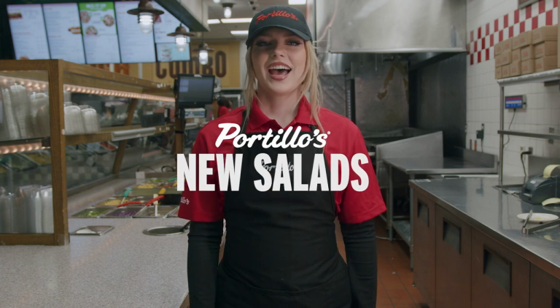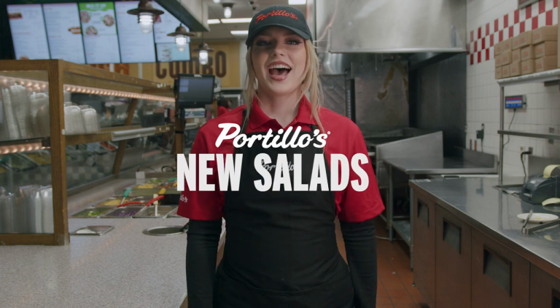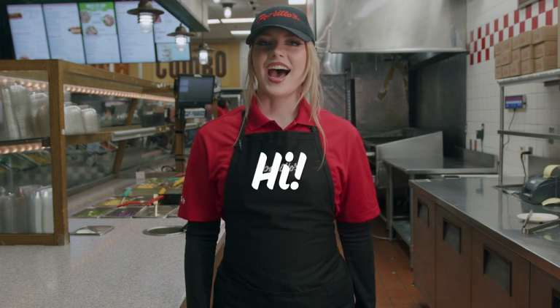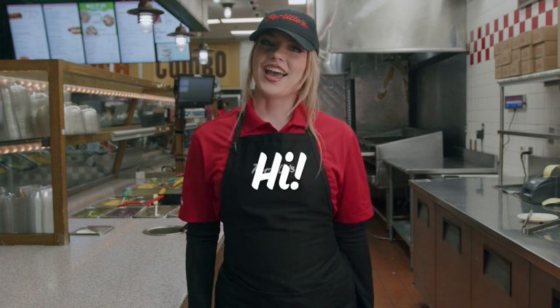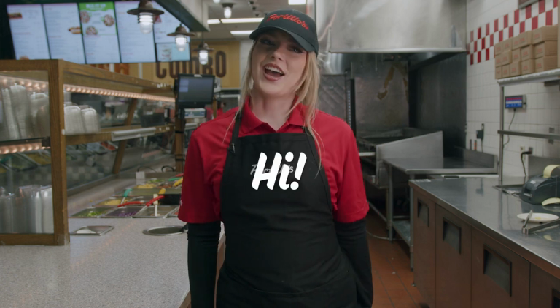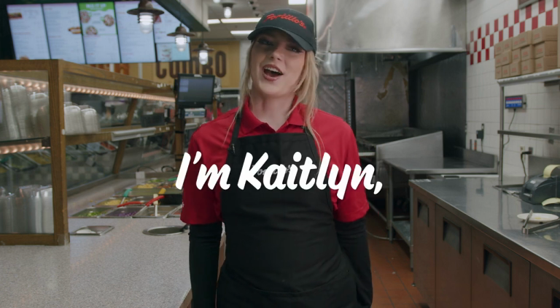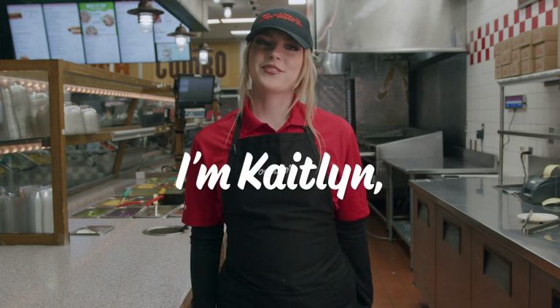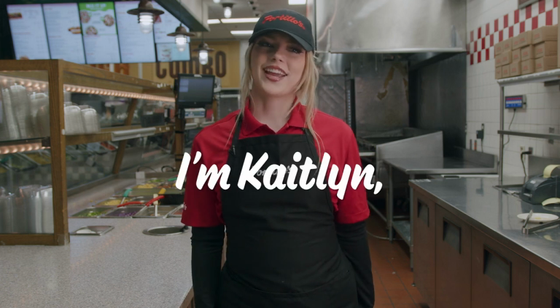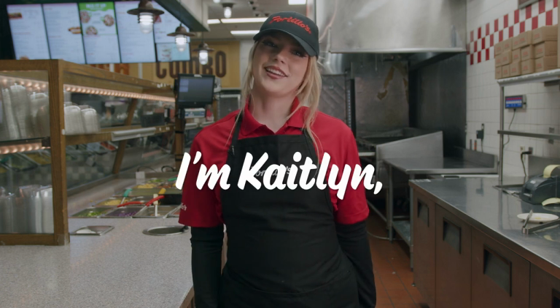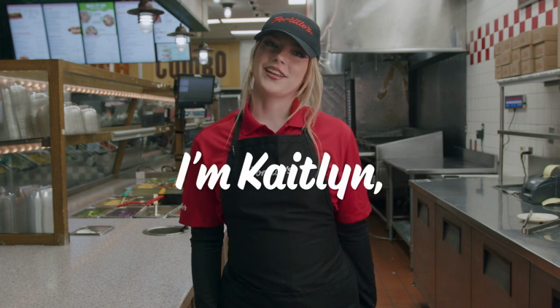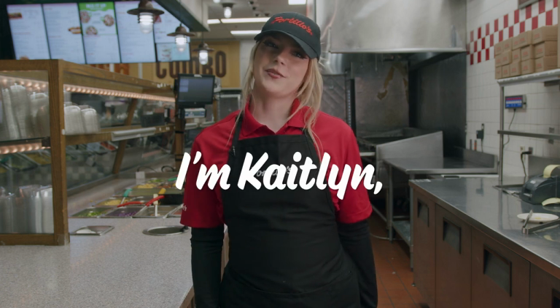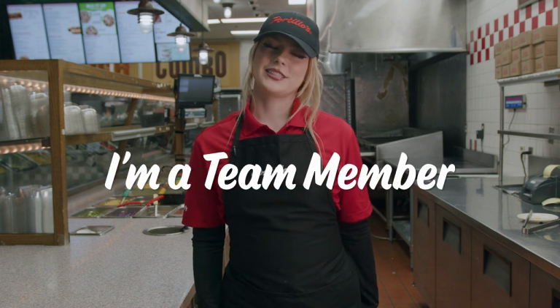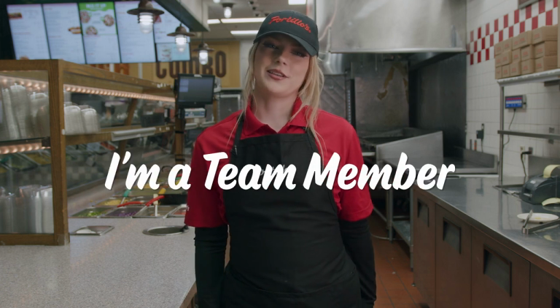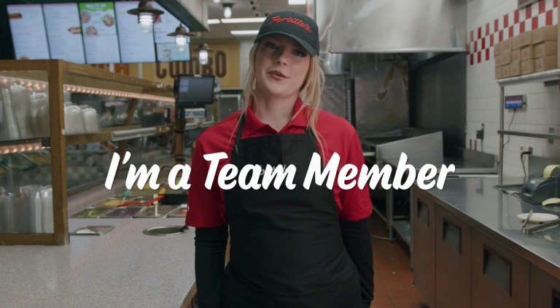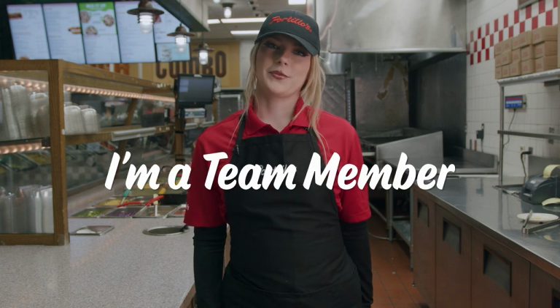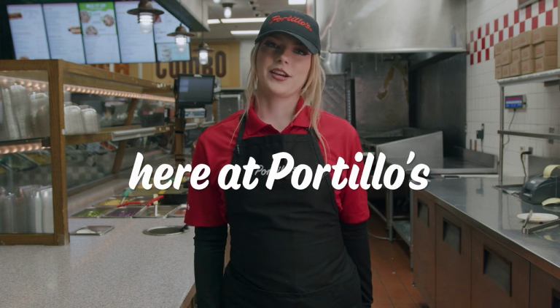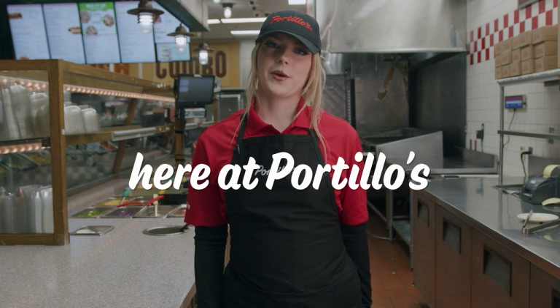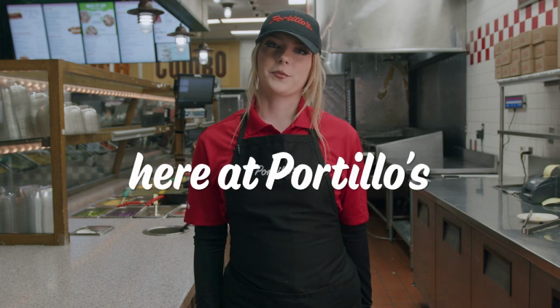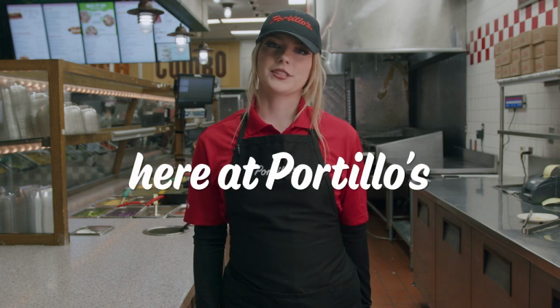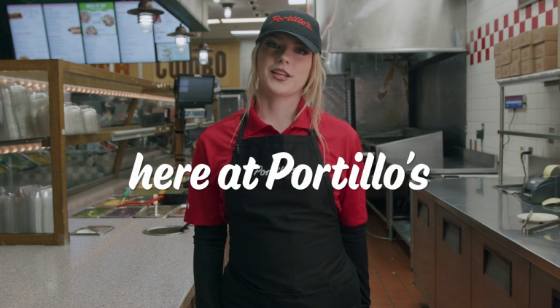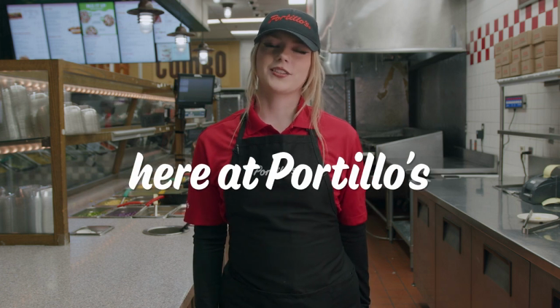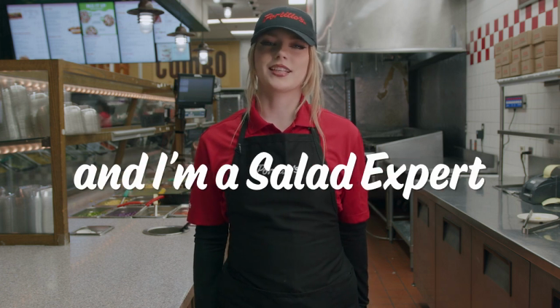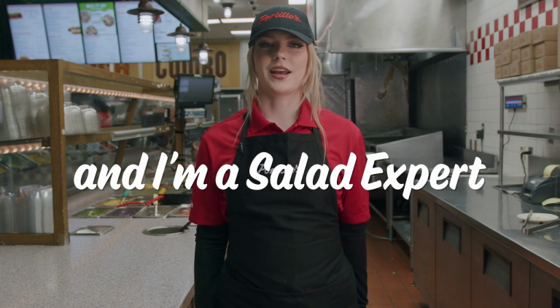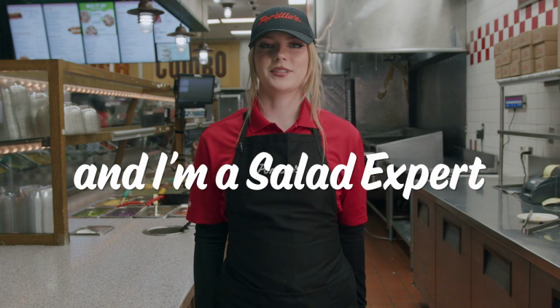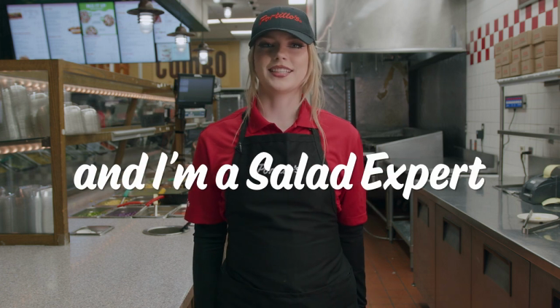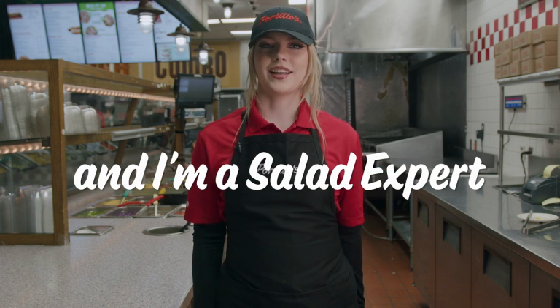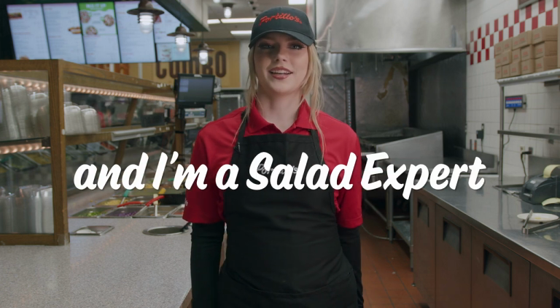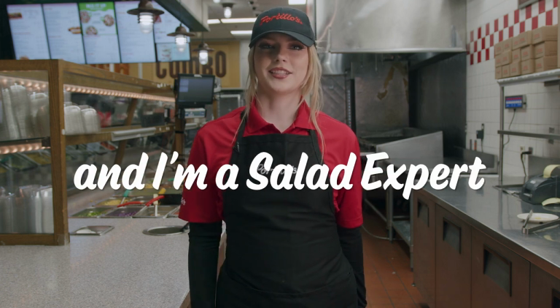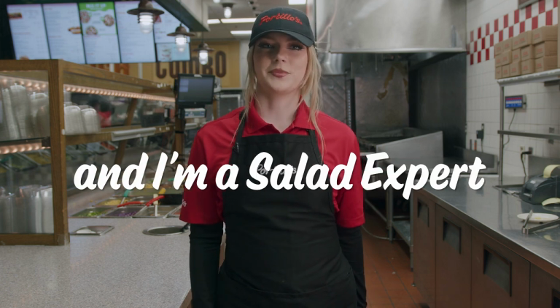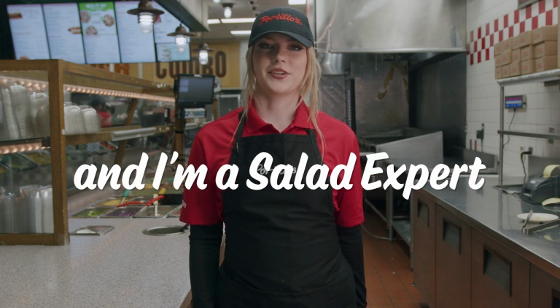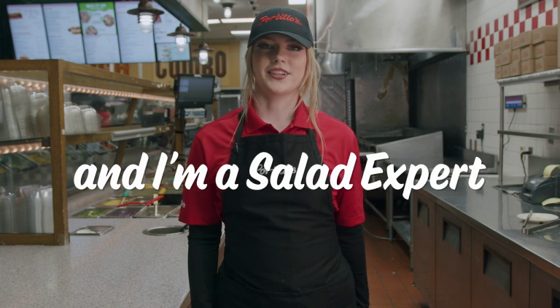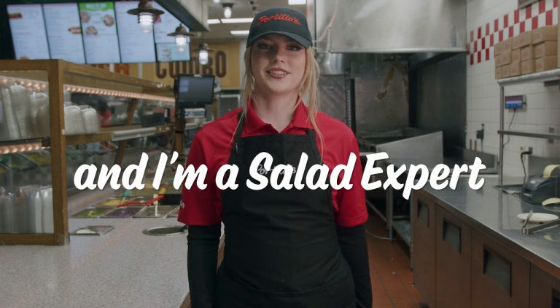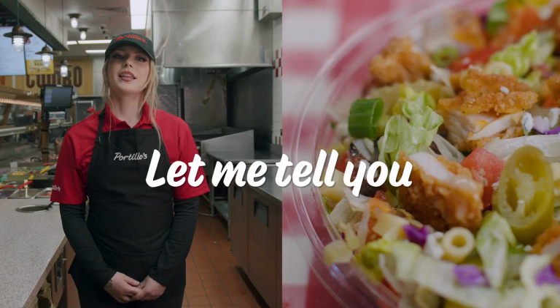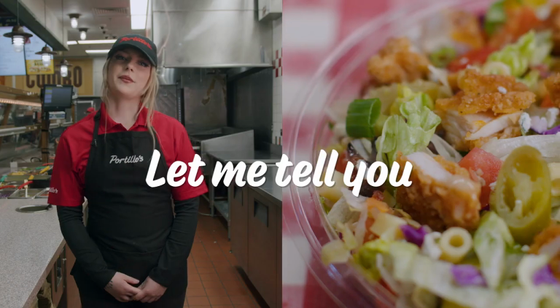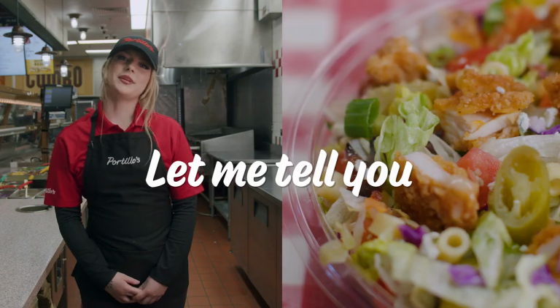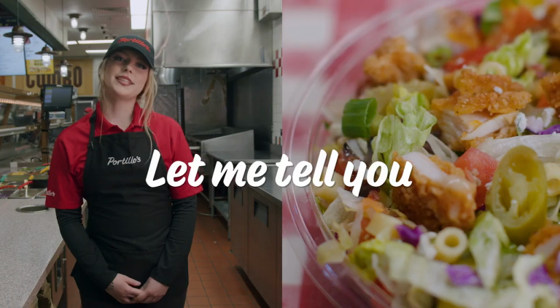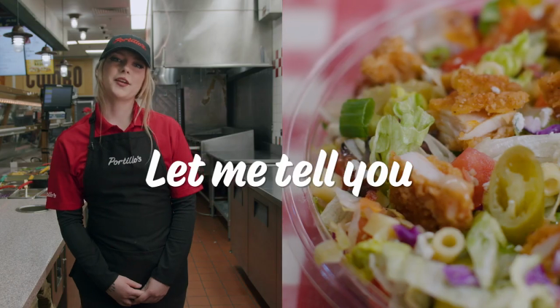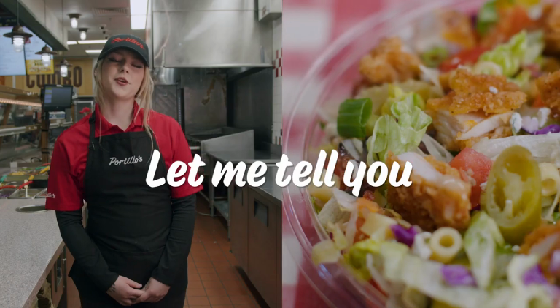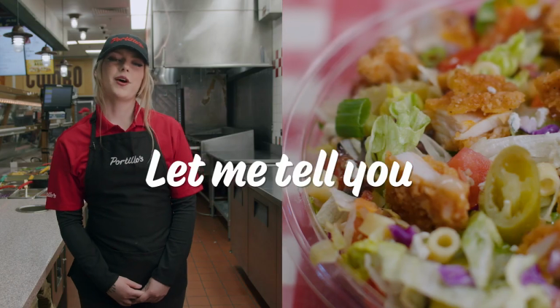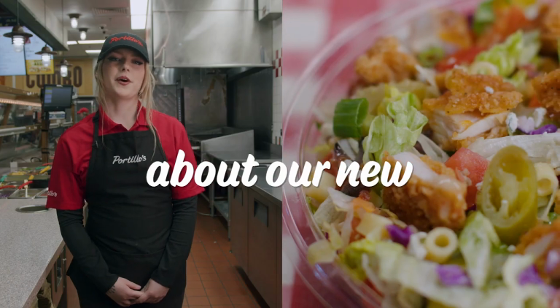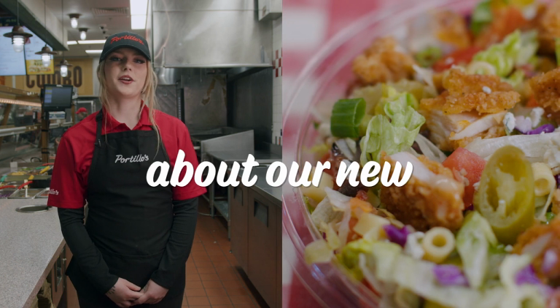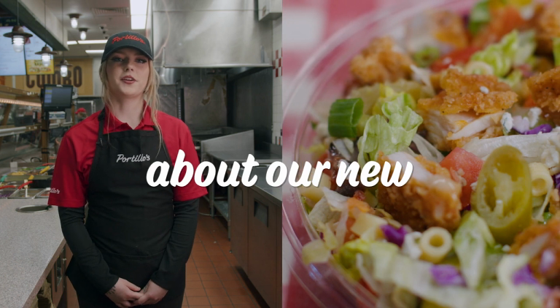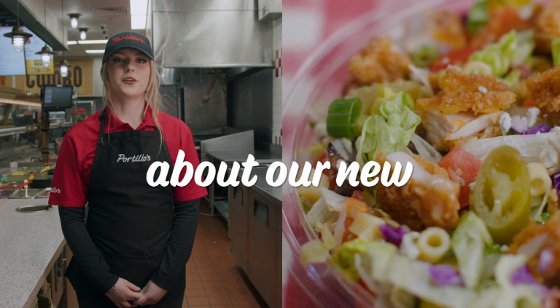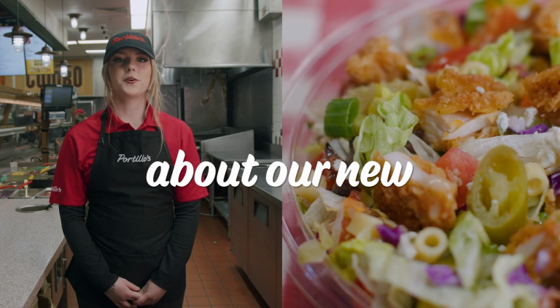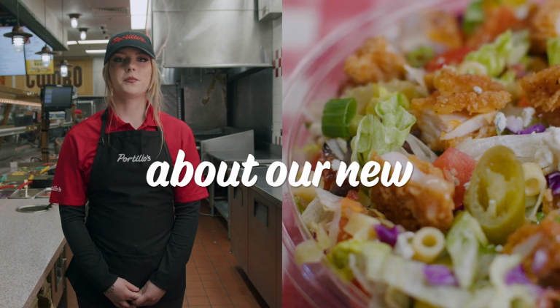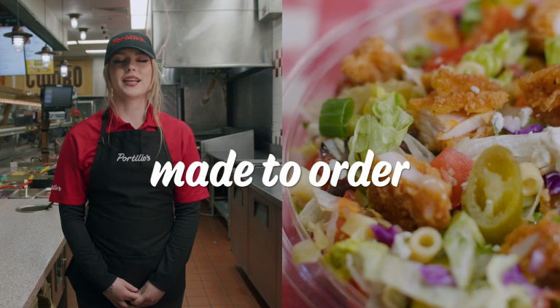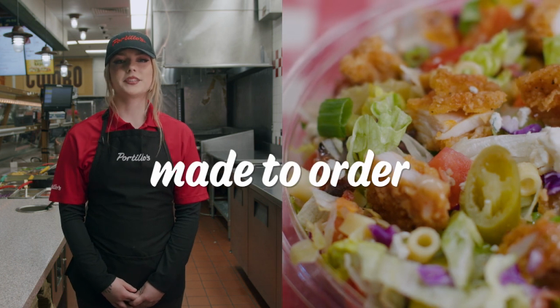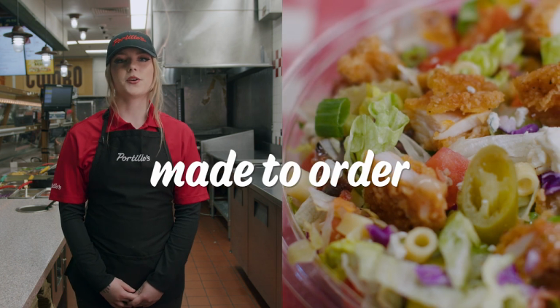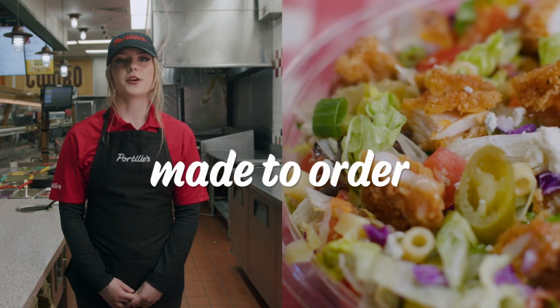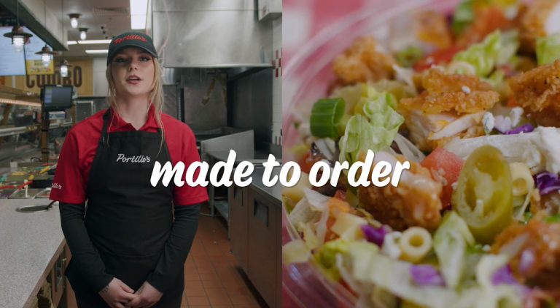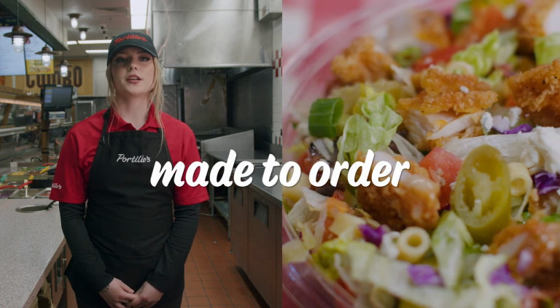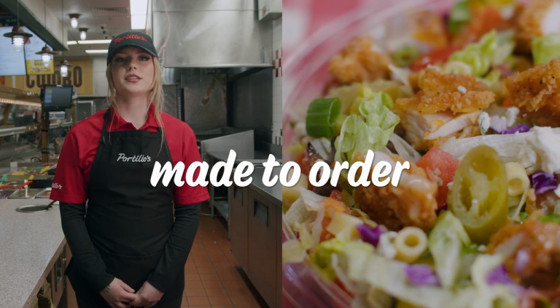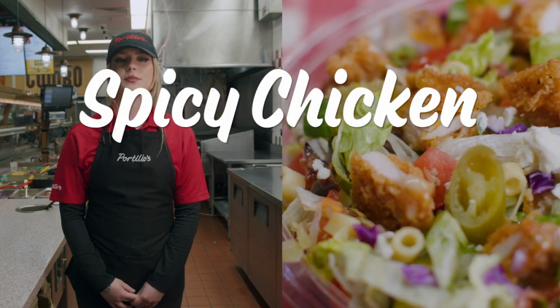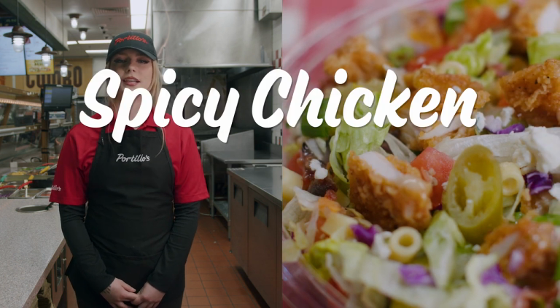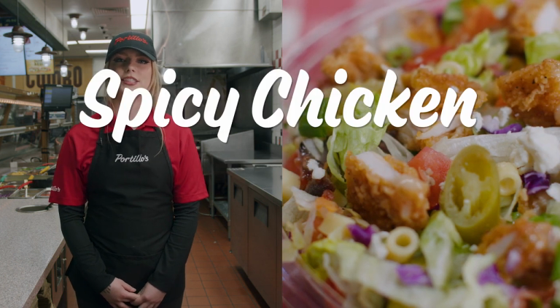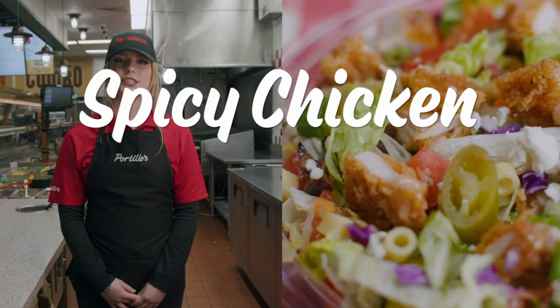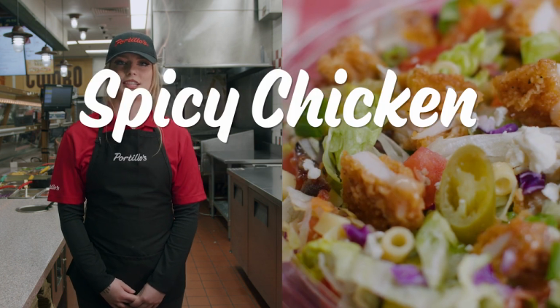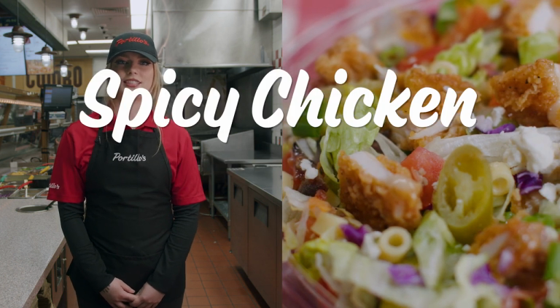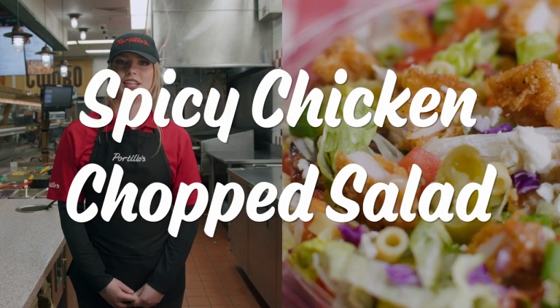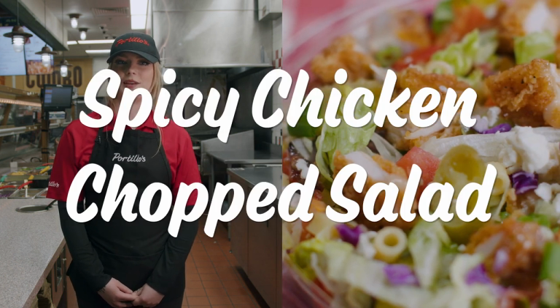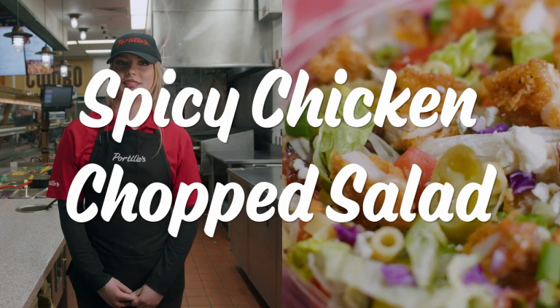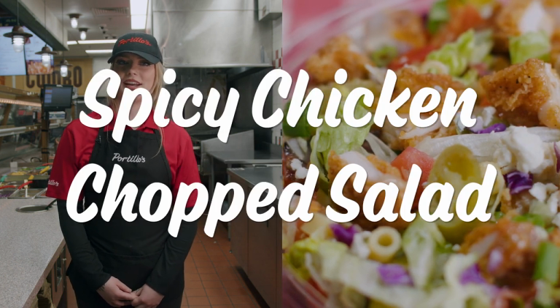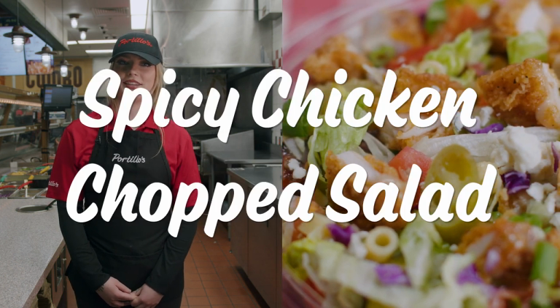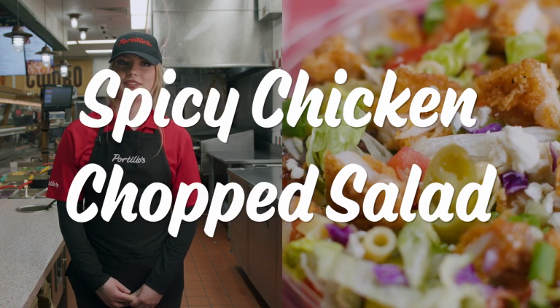Hi, I'm Kaitlyn. I'm a team member here at Portillo's, and I'm a salad expert. Let me tell you about our new made-to-order spicy chicken chopped salad.